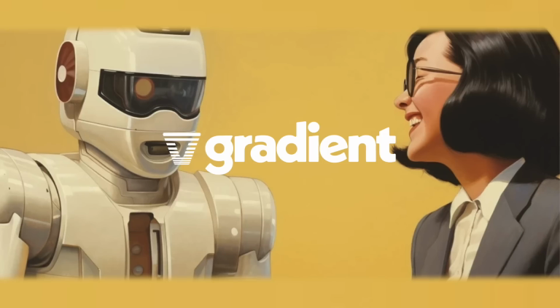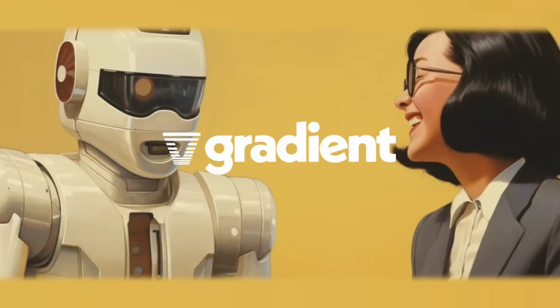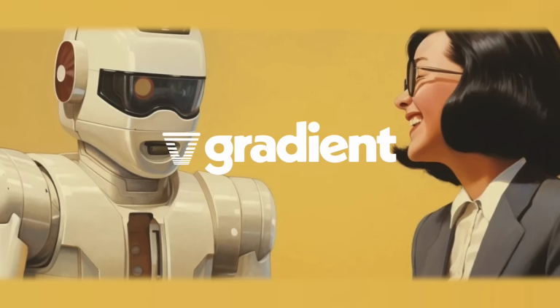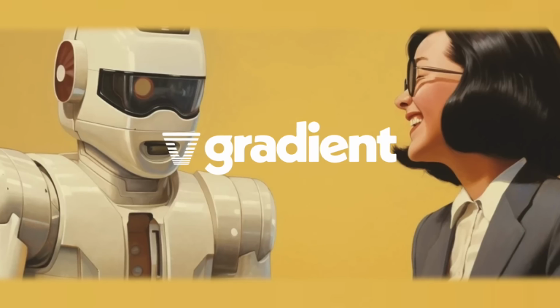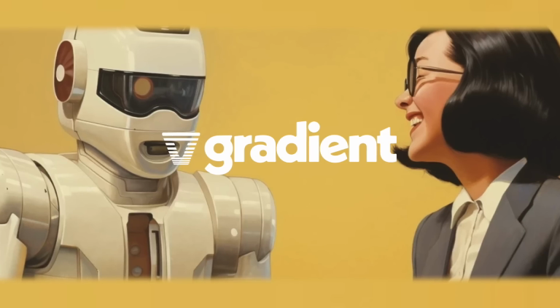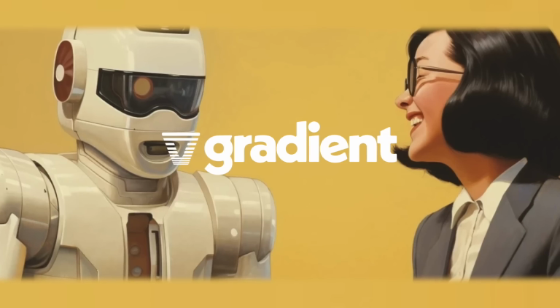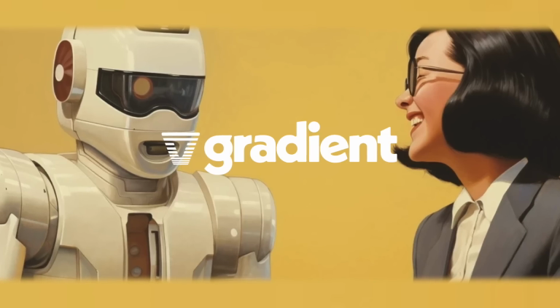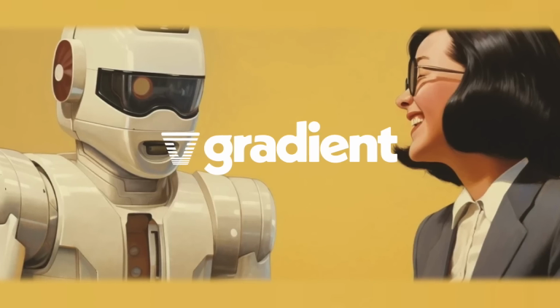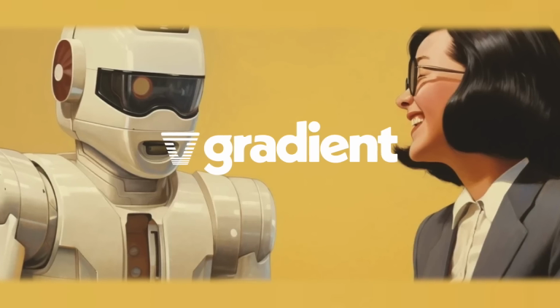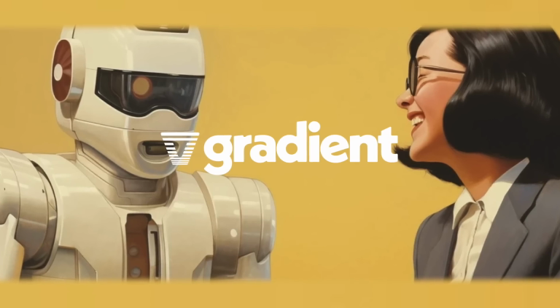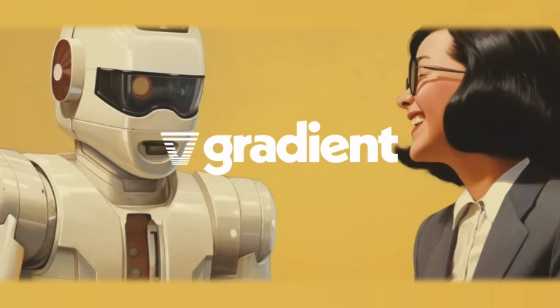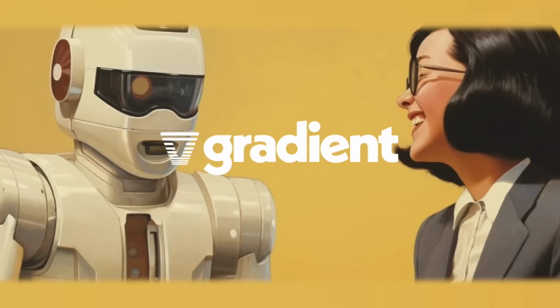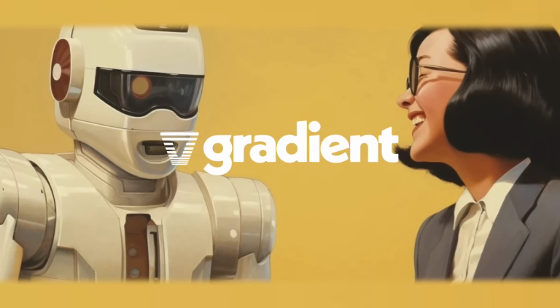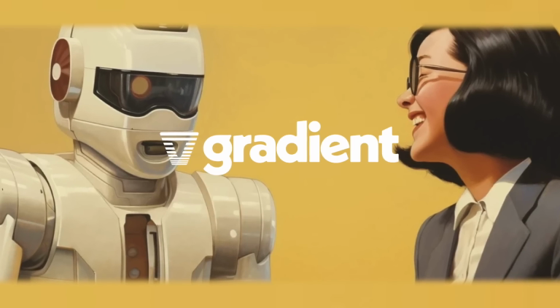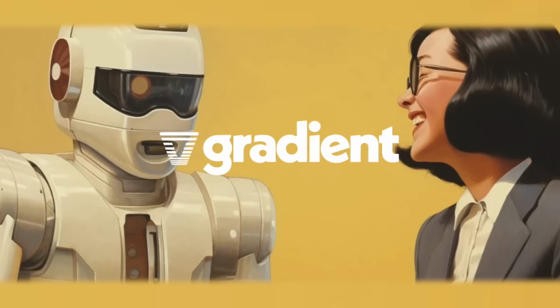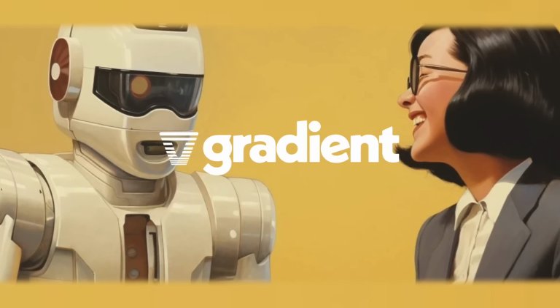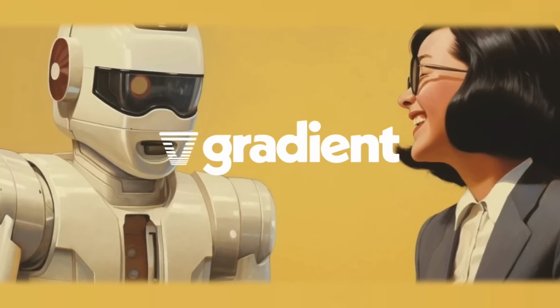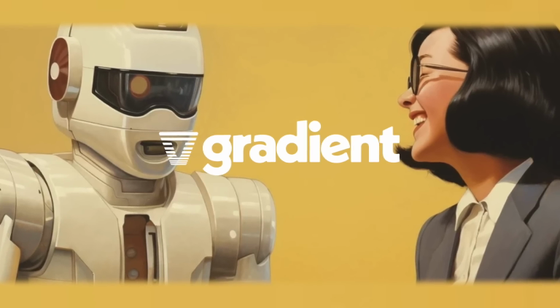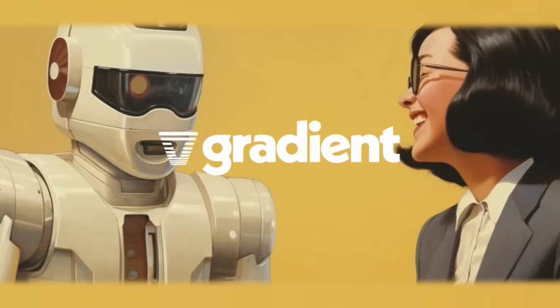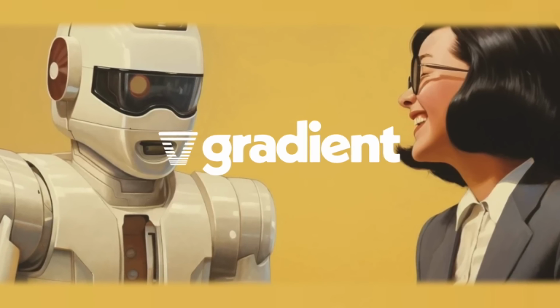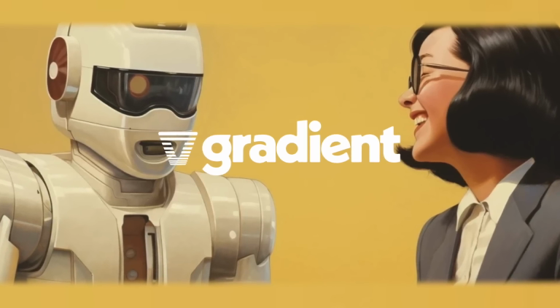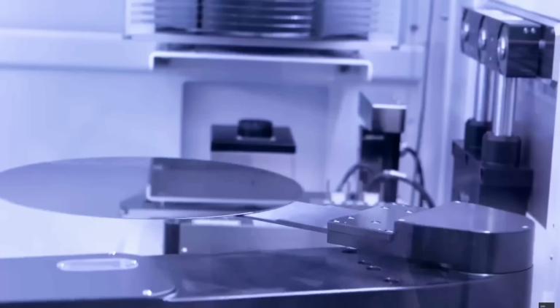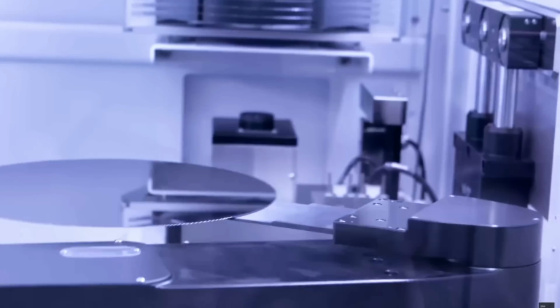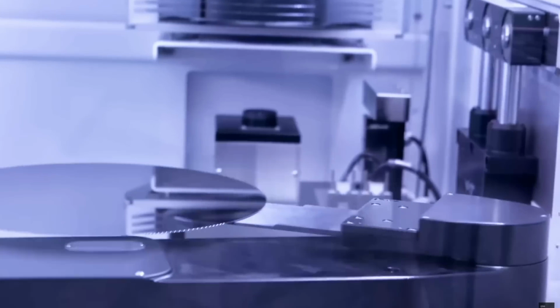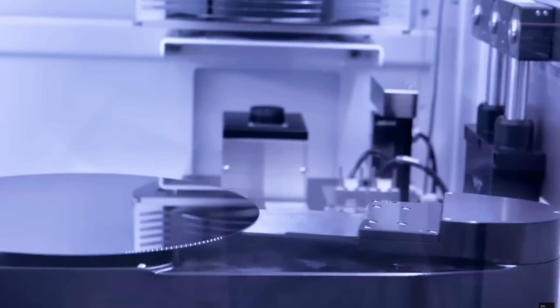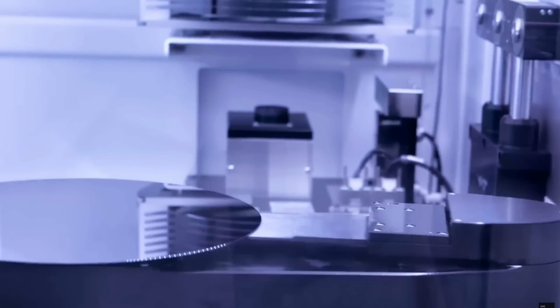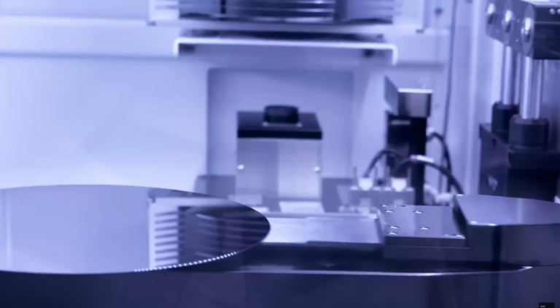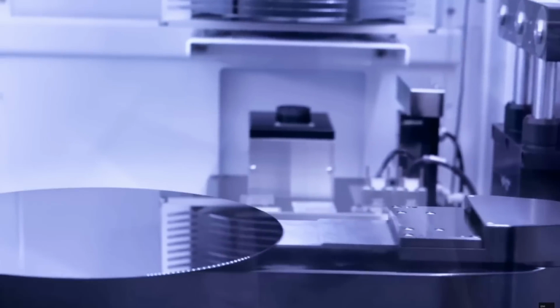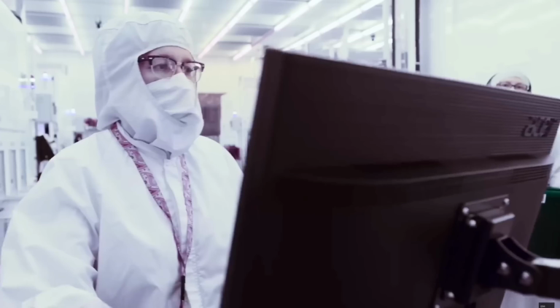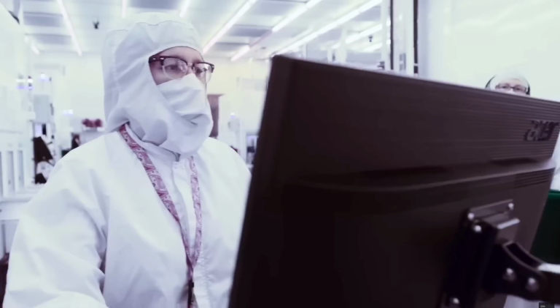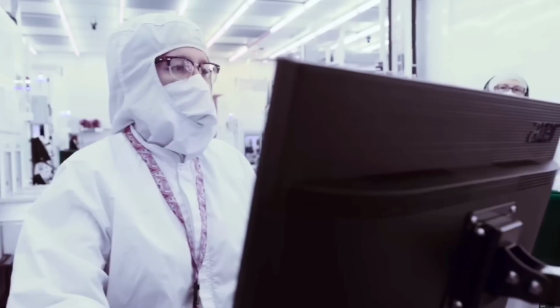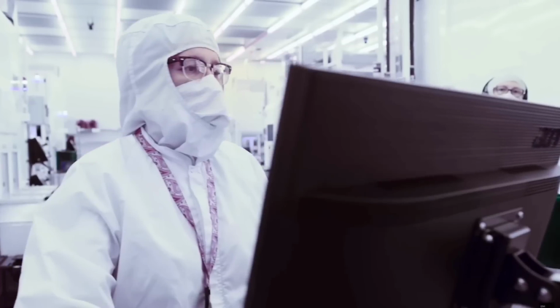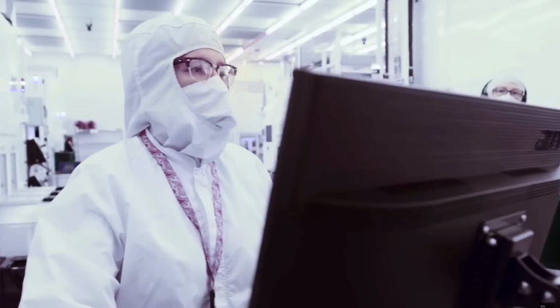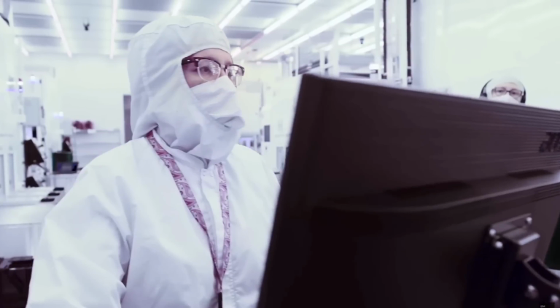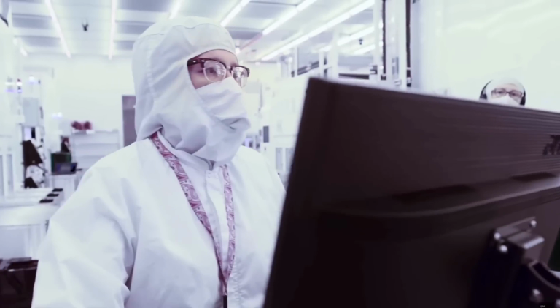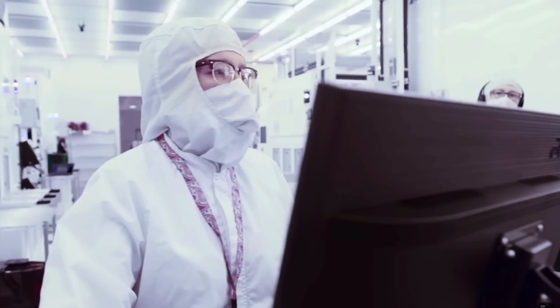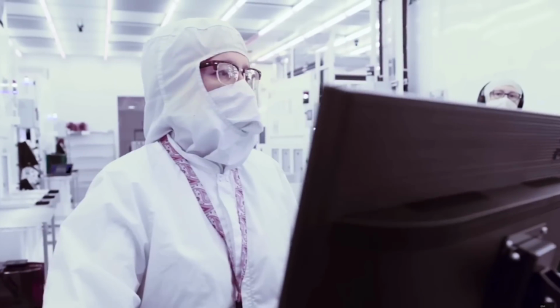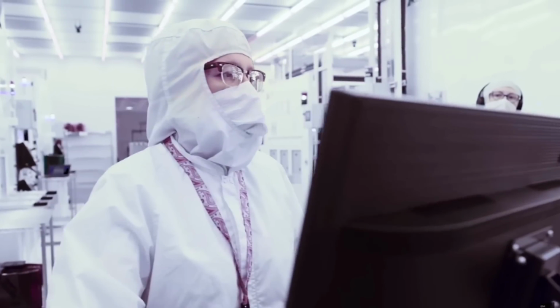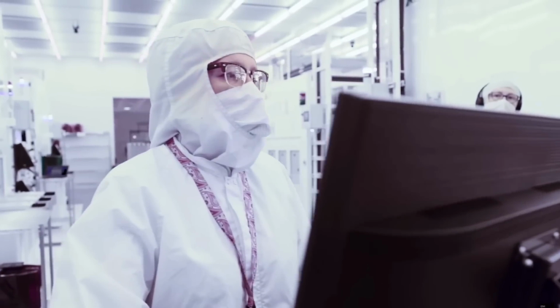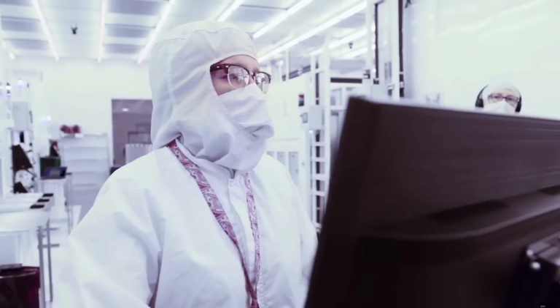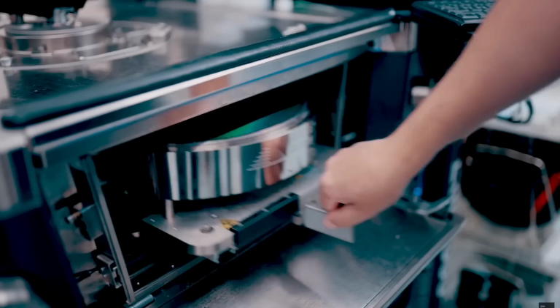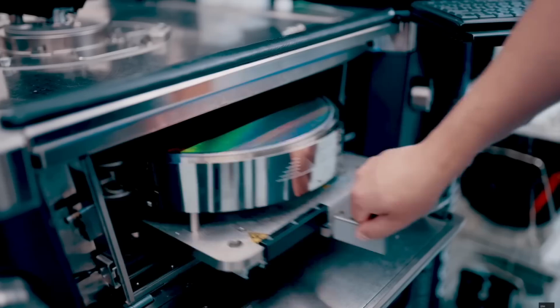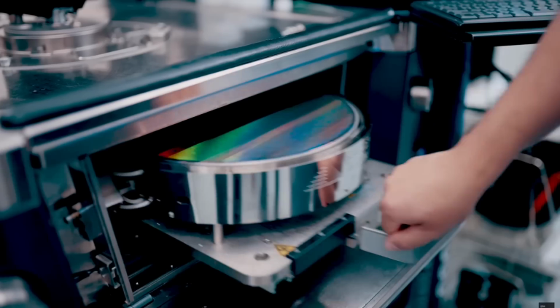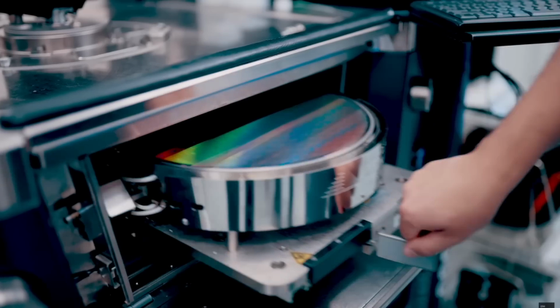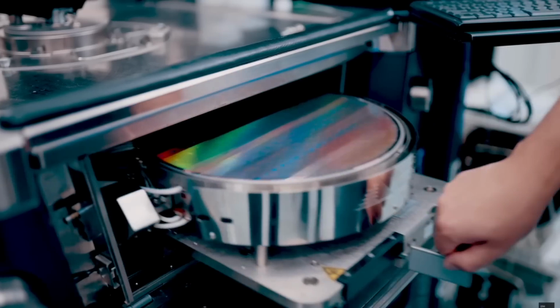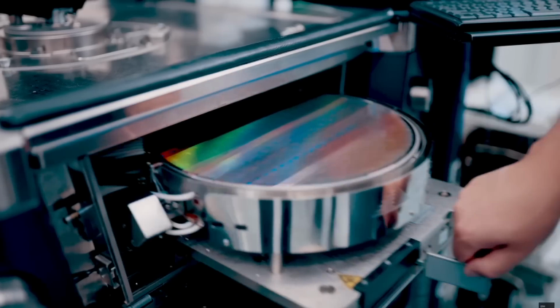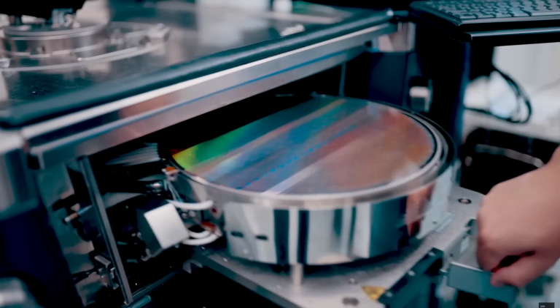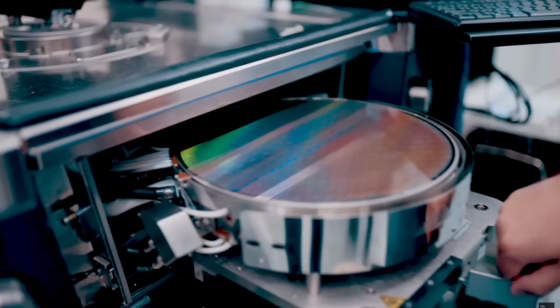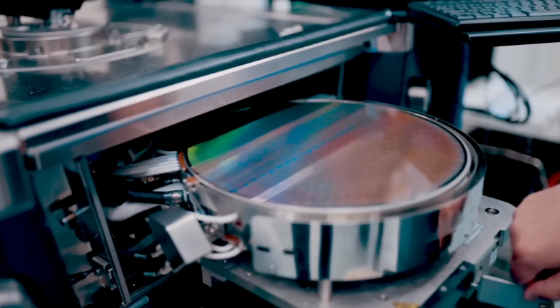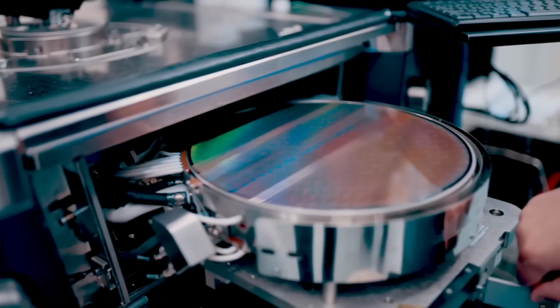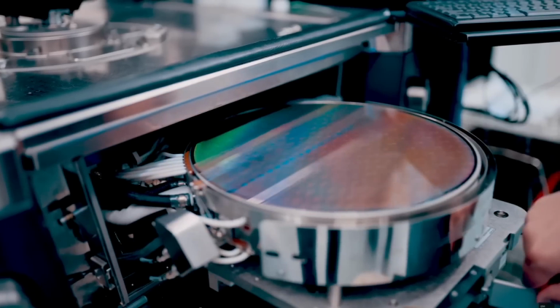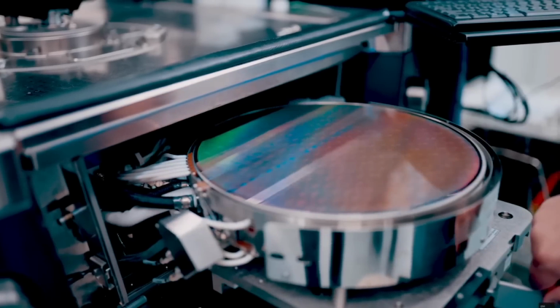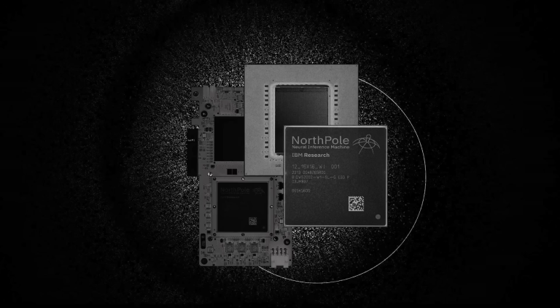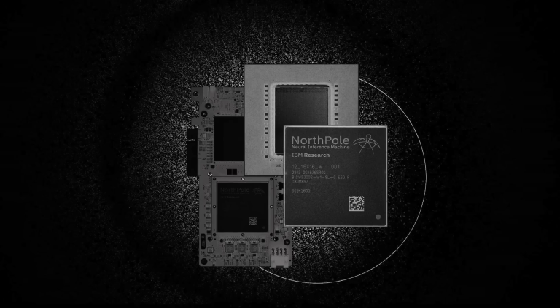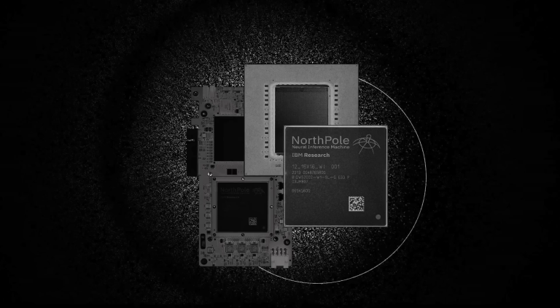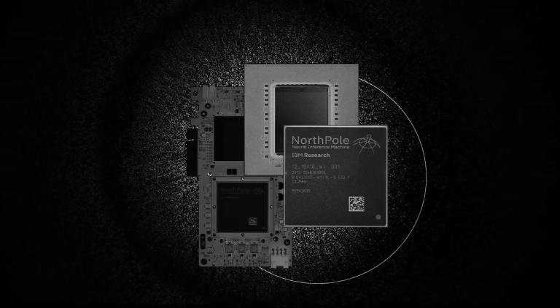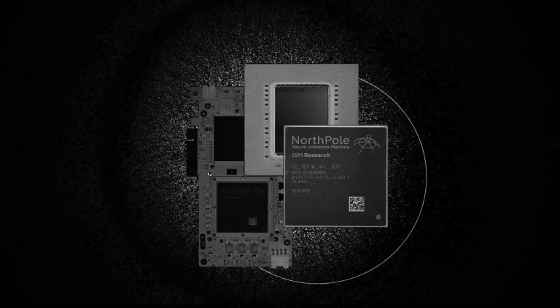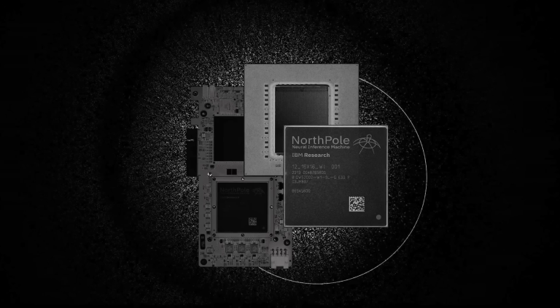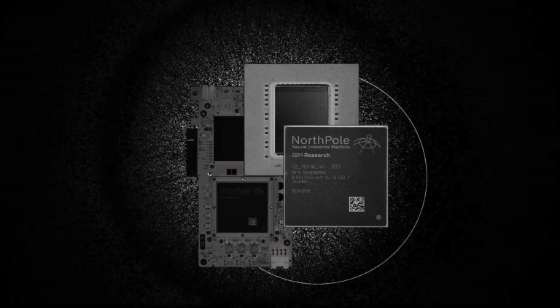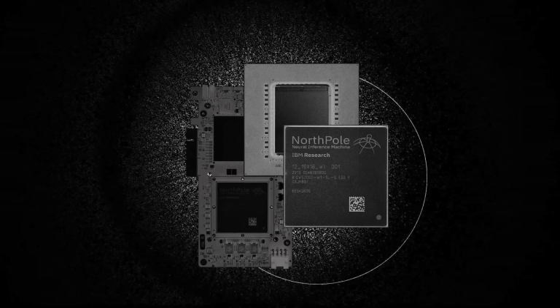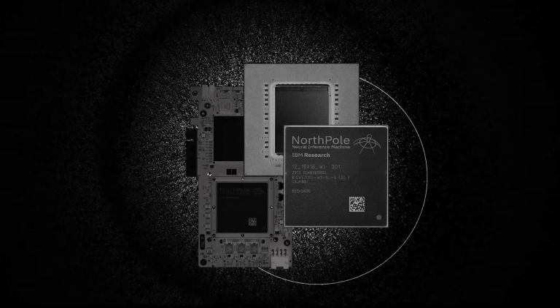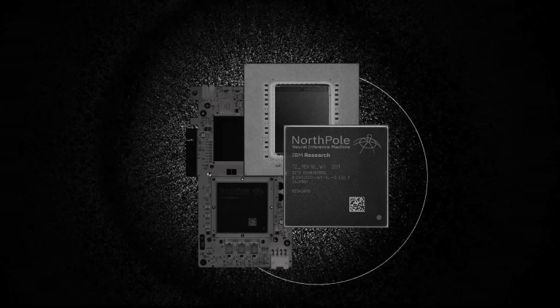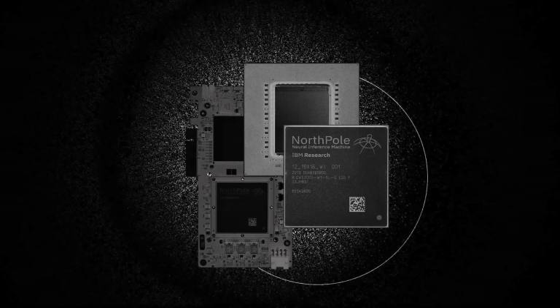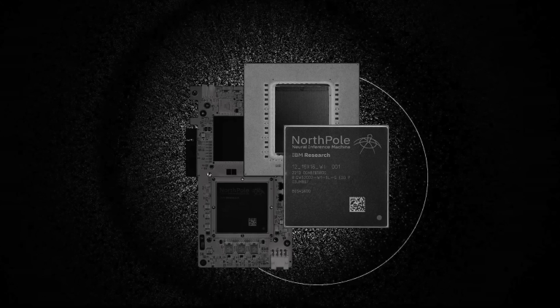This video is brought to you by Gradient. Some days ago, IBM released a new AI chip called North Pole.